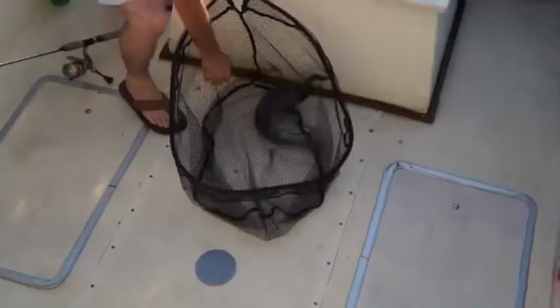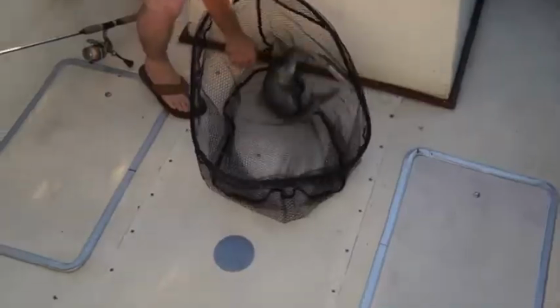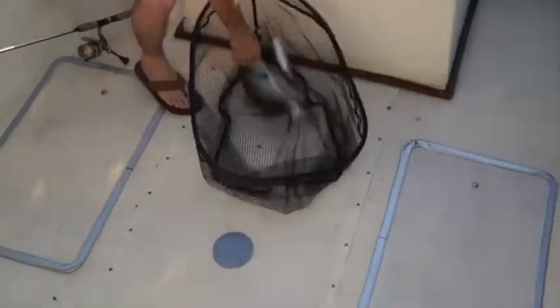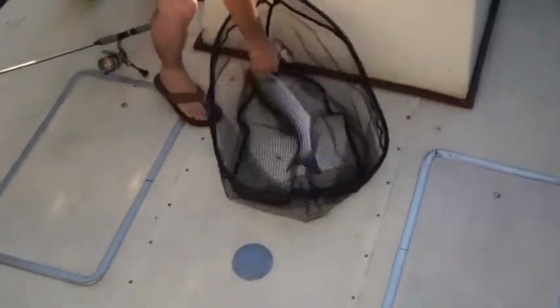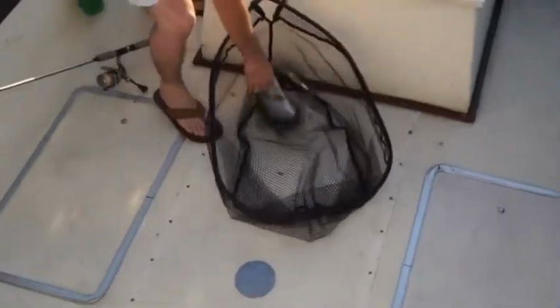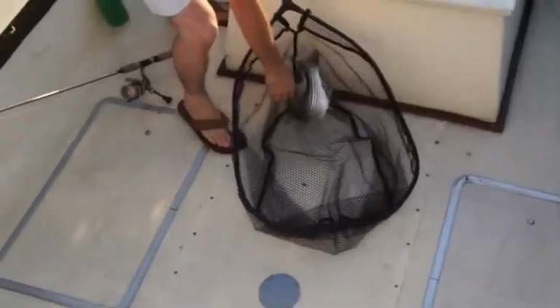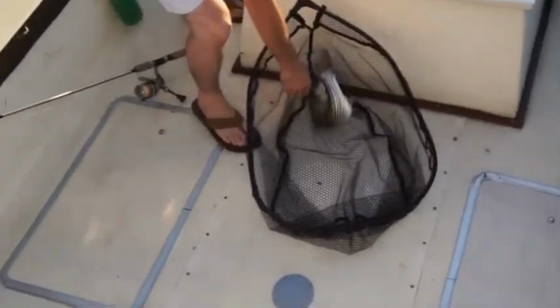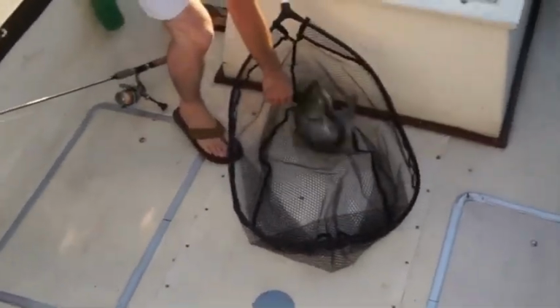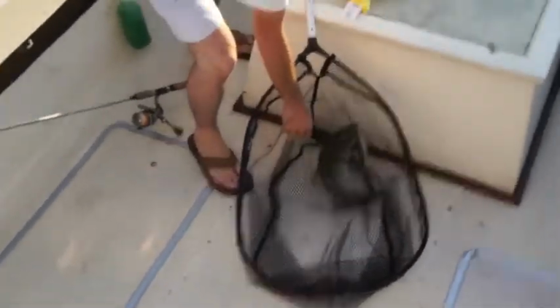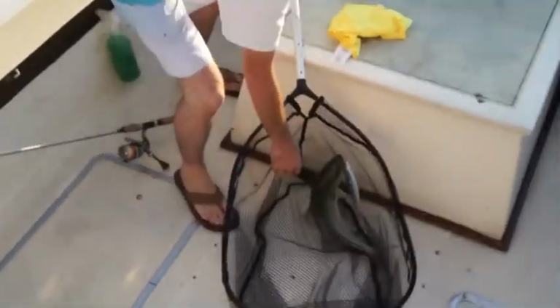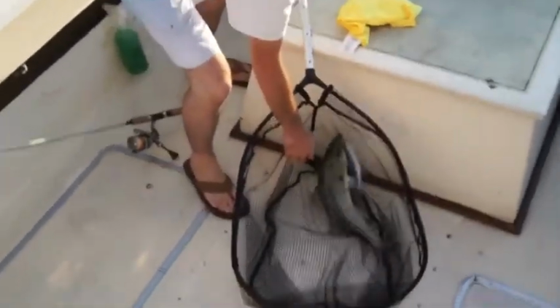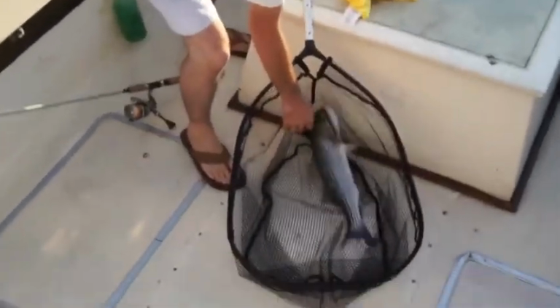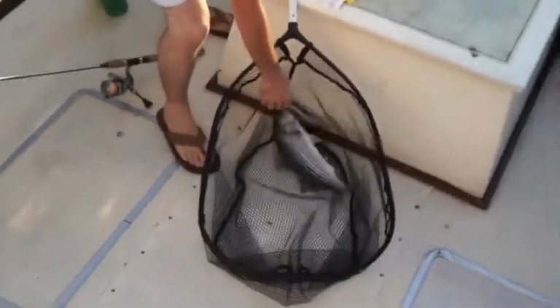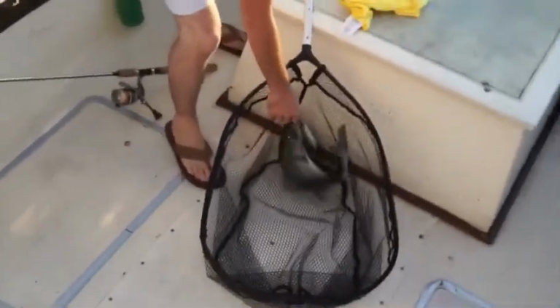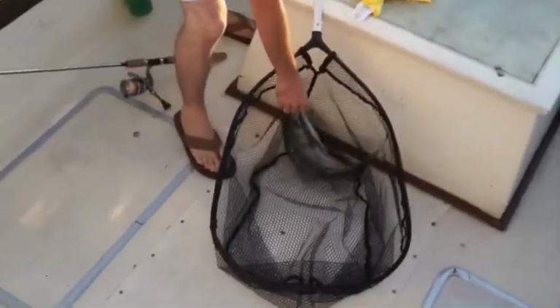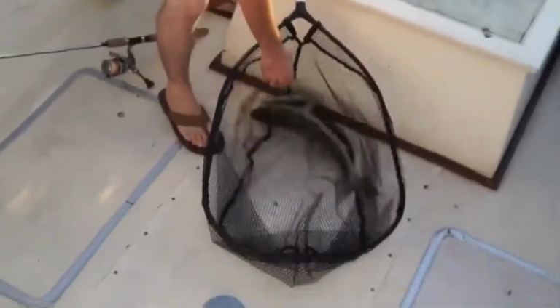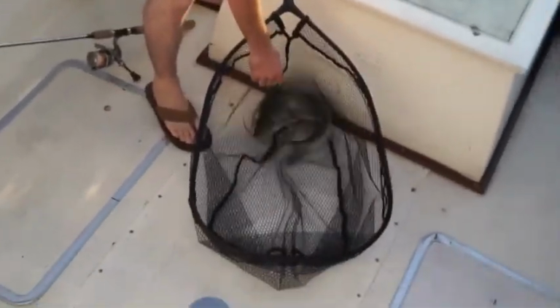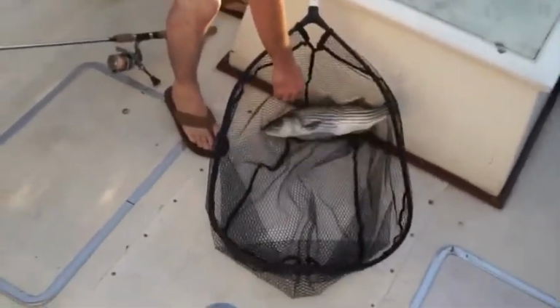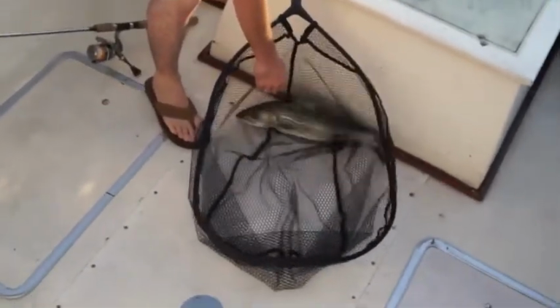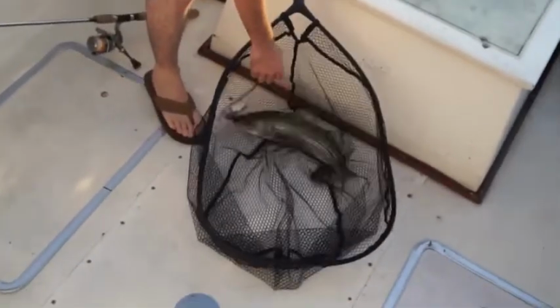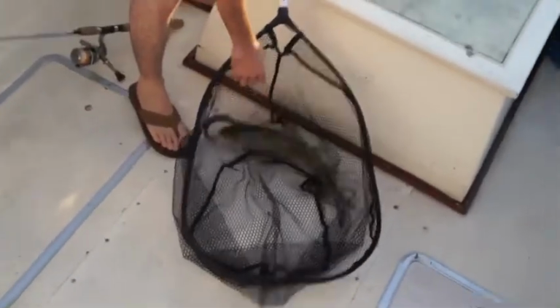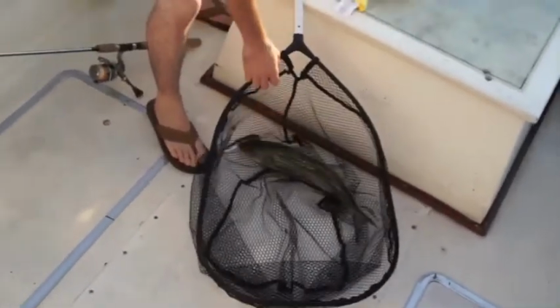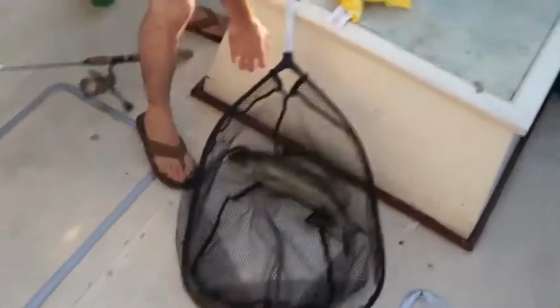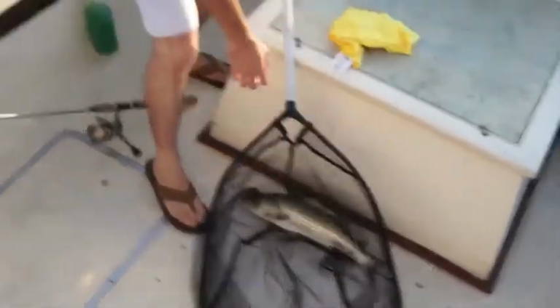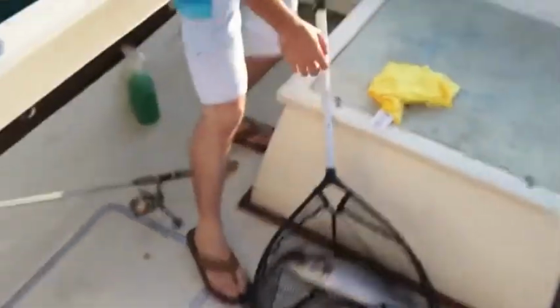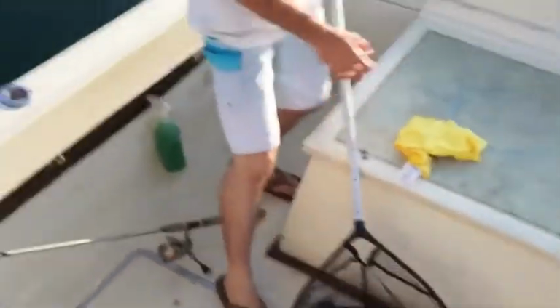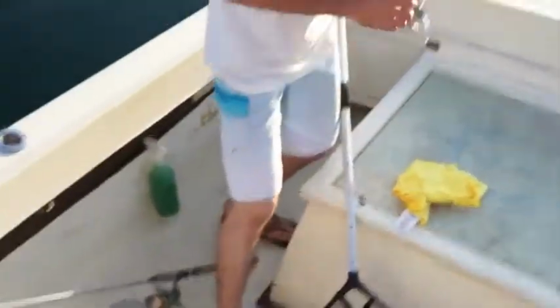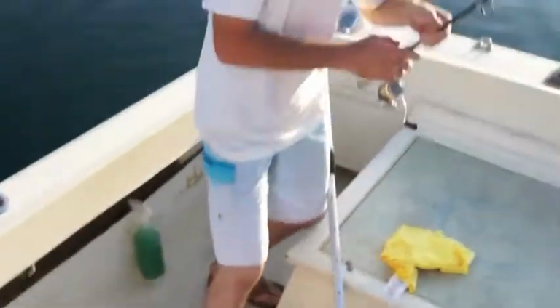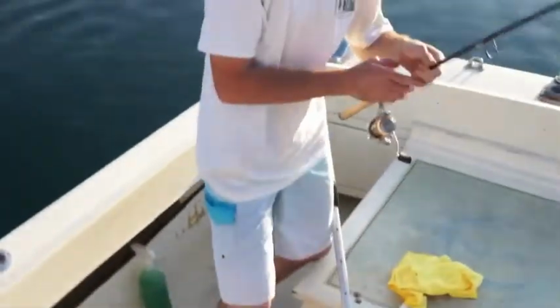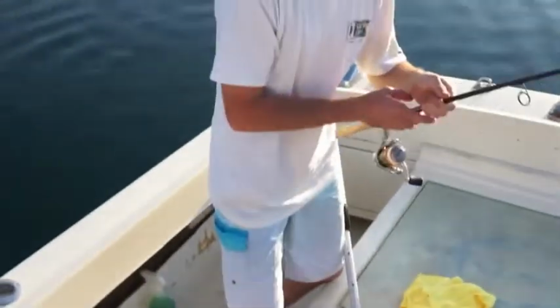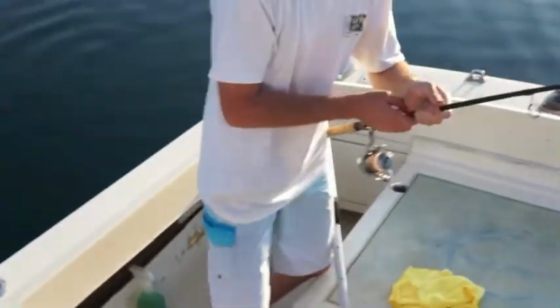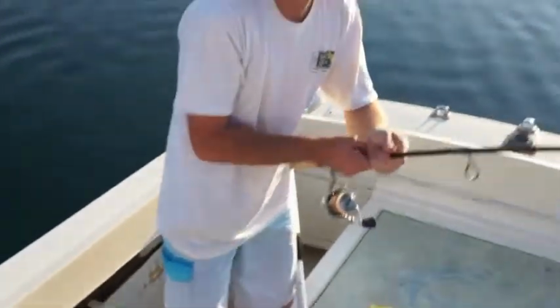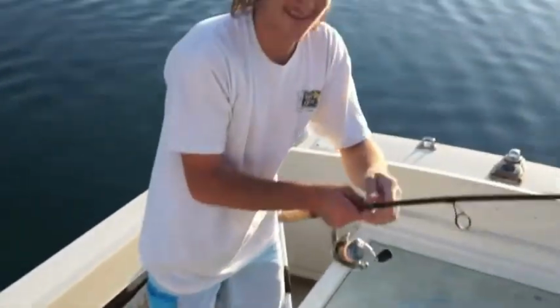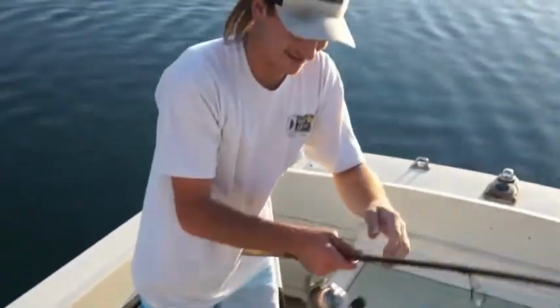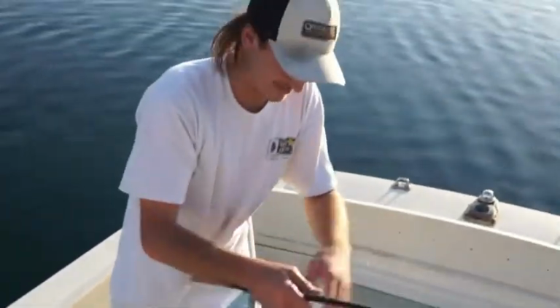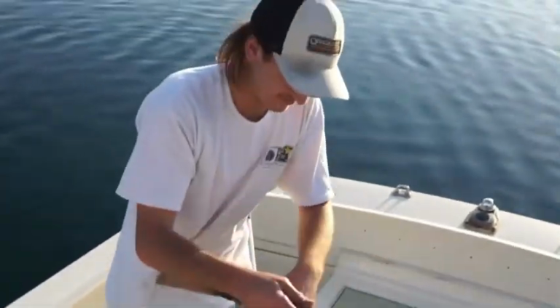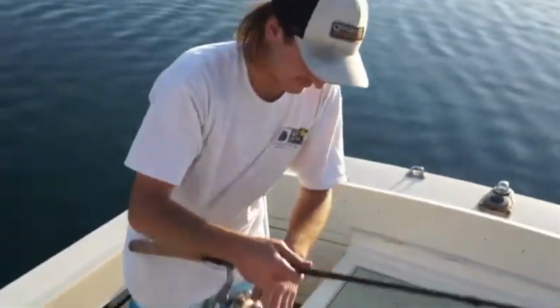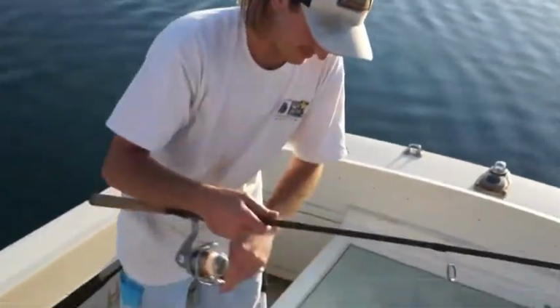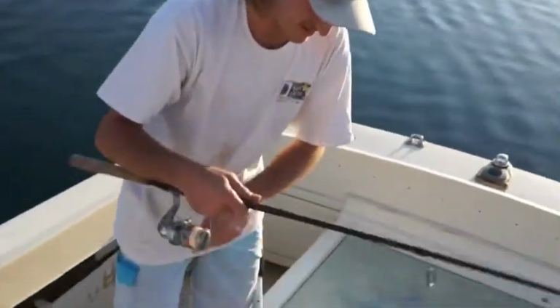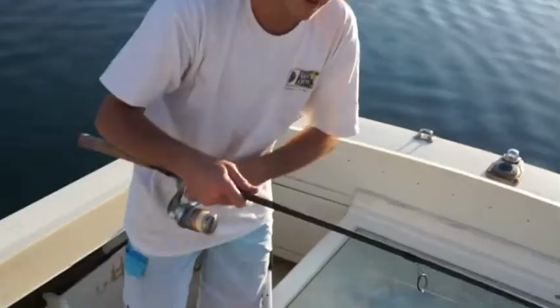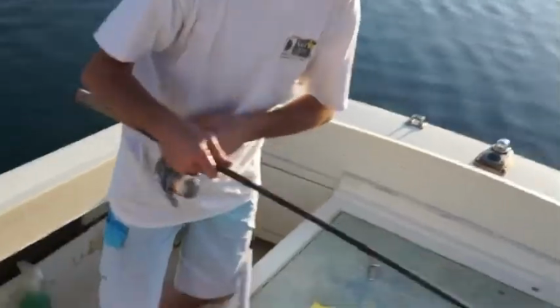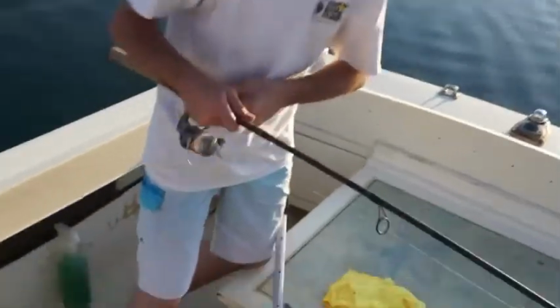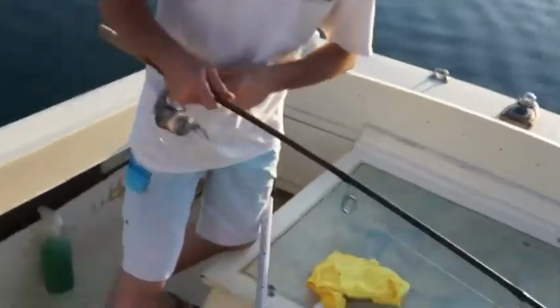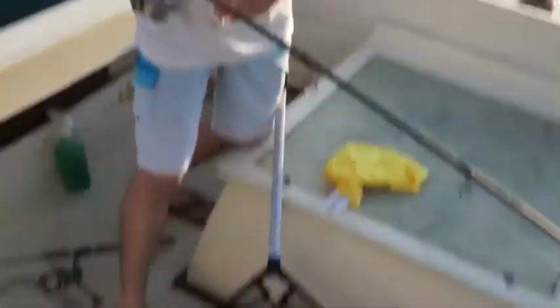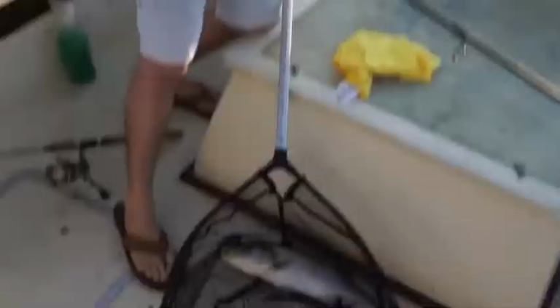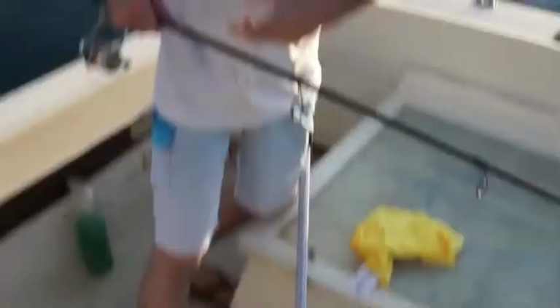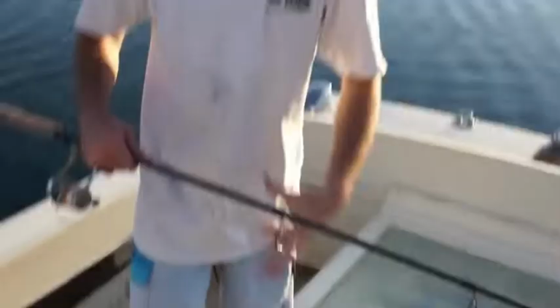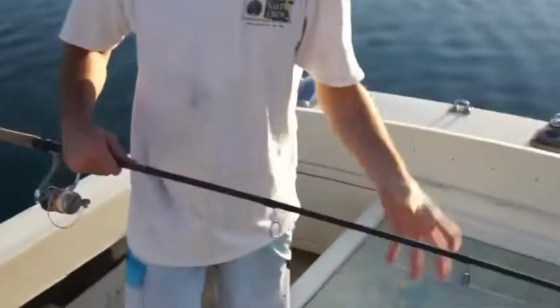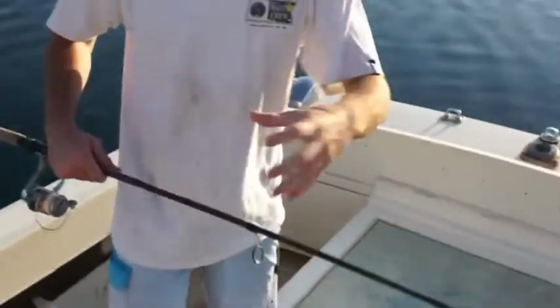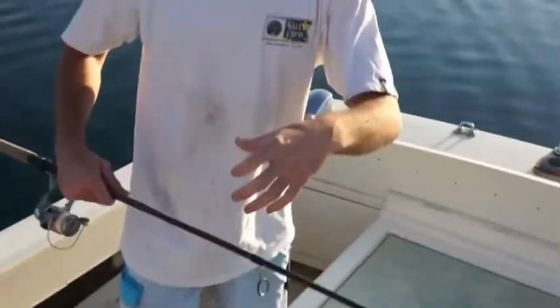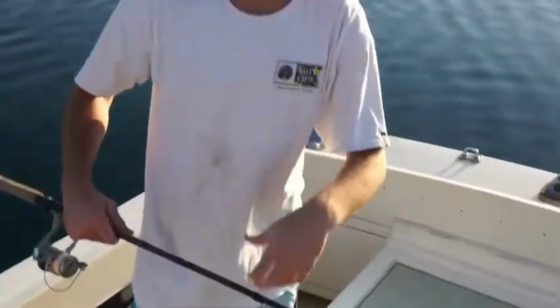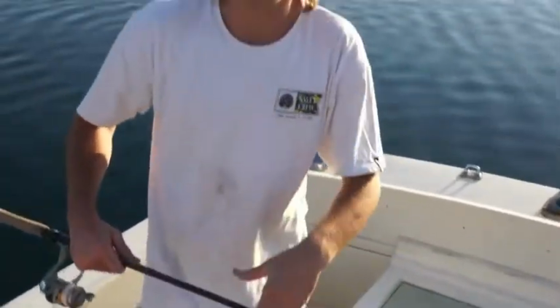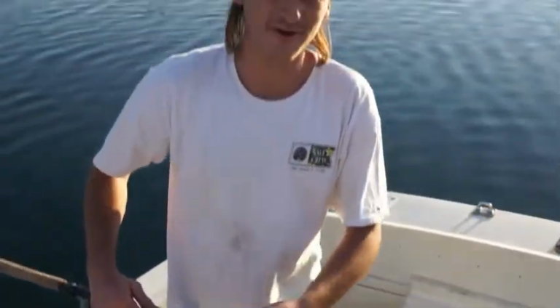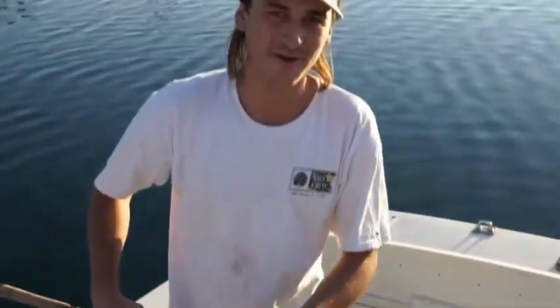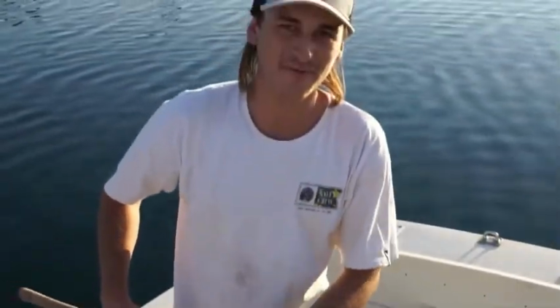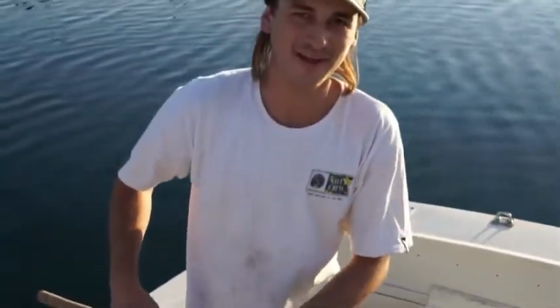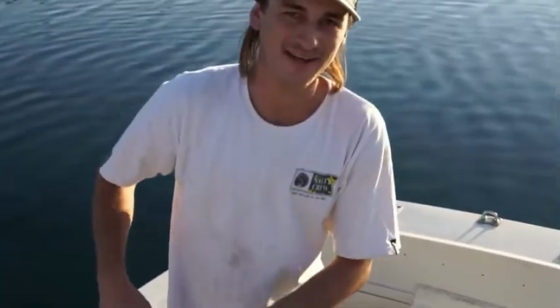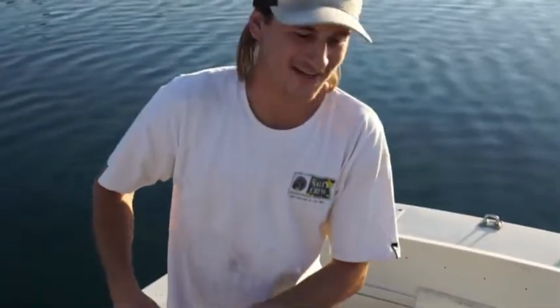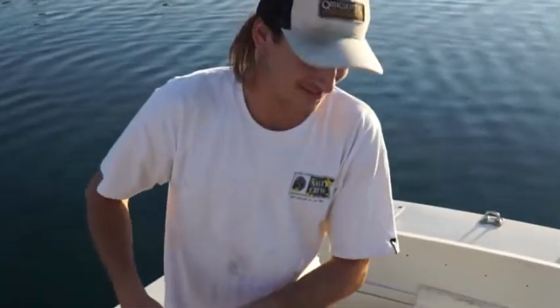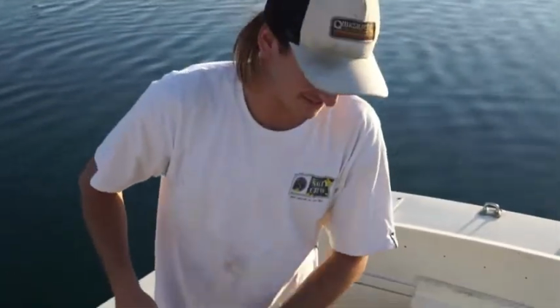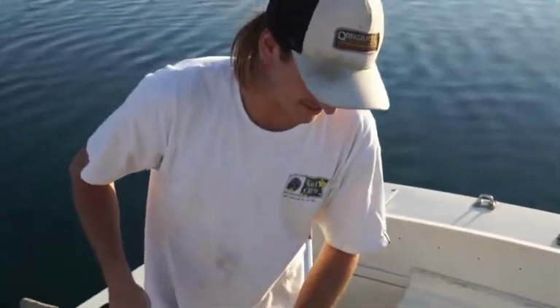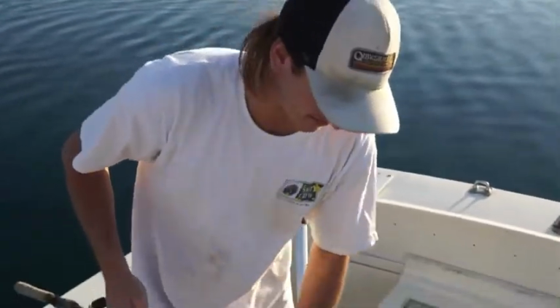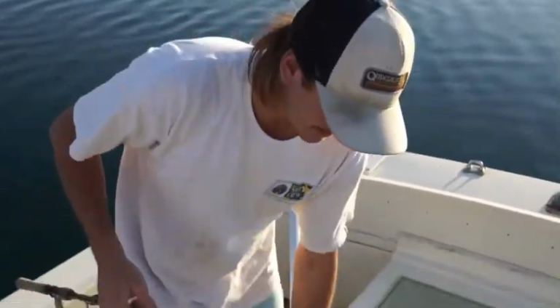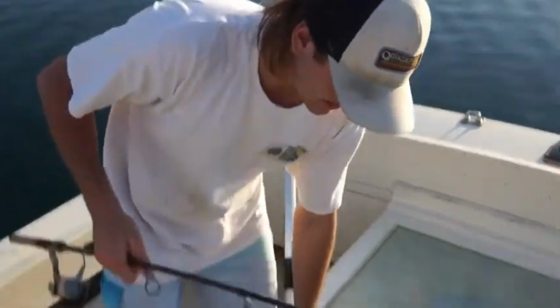They're hitting topwater right now, going crazy. You just see them blow up on your bait and it's just crazy.